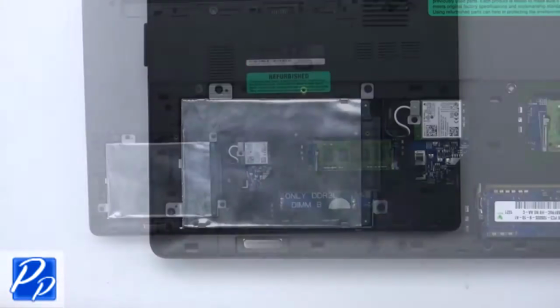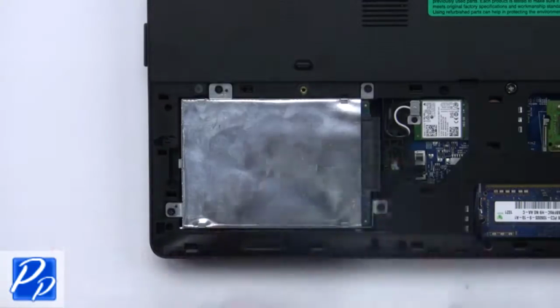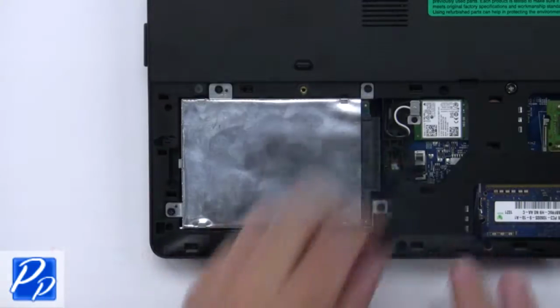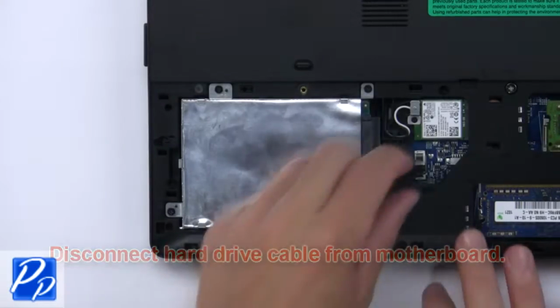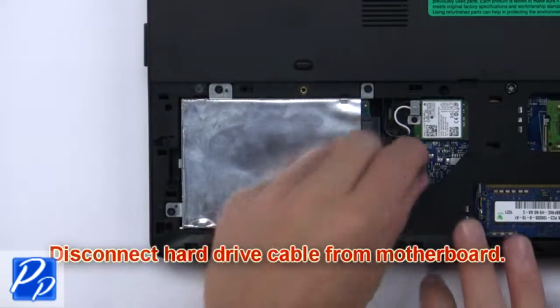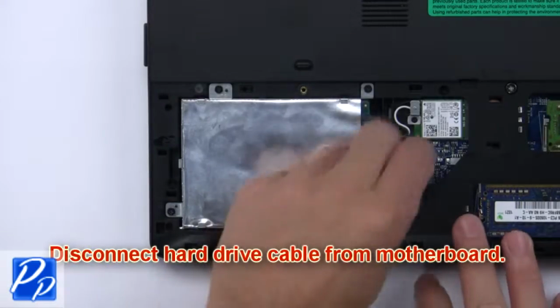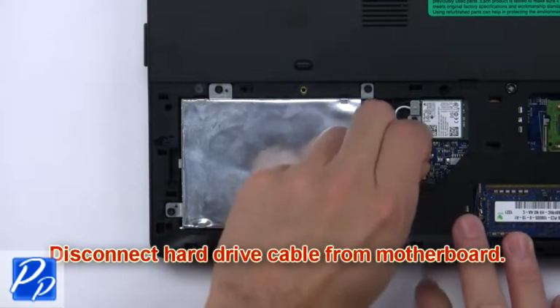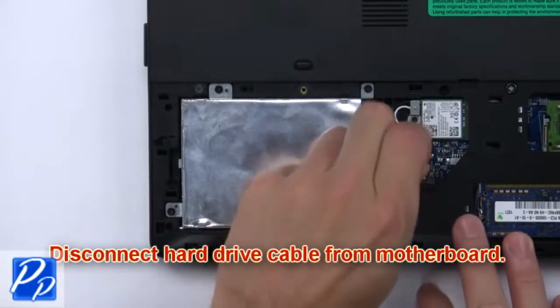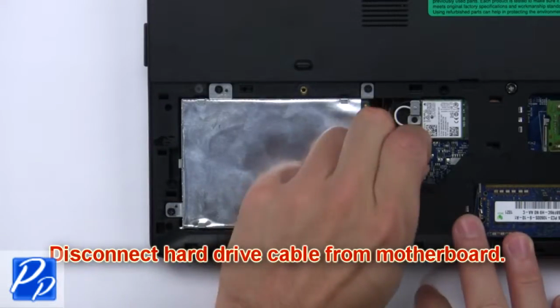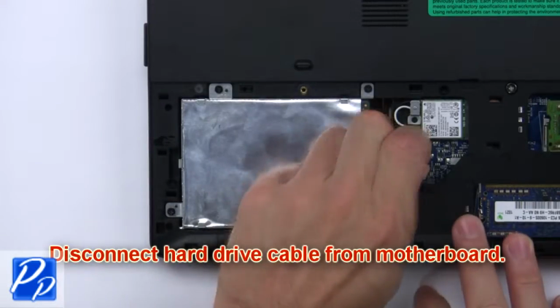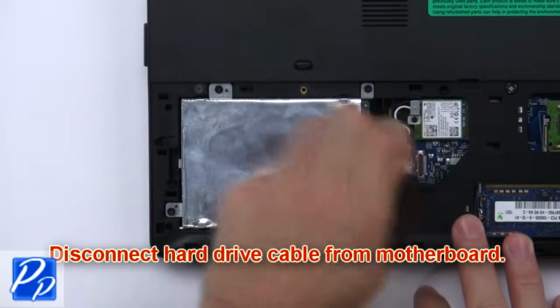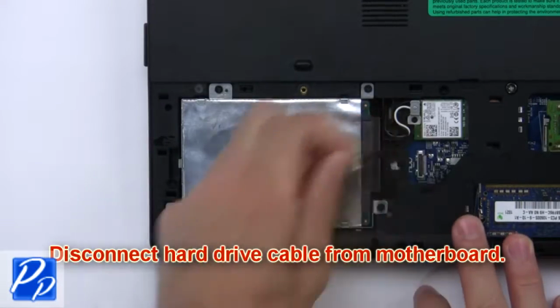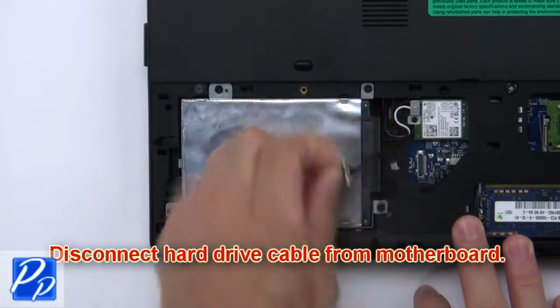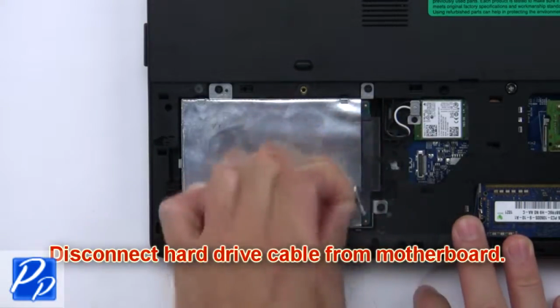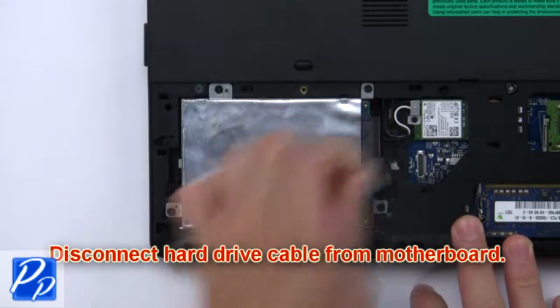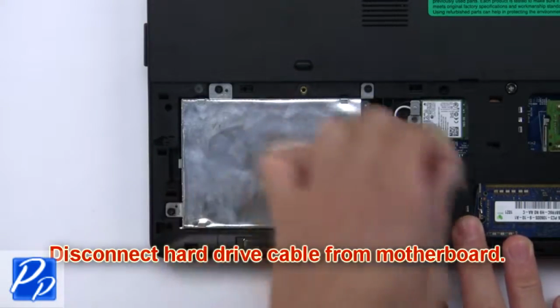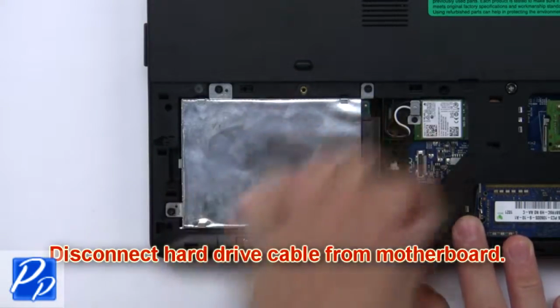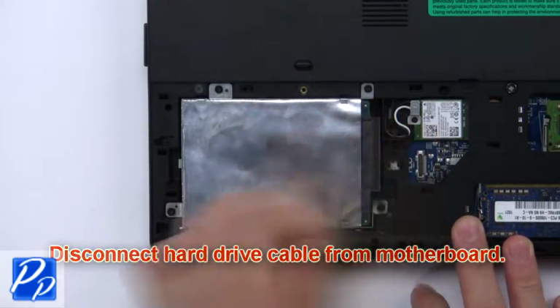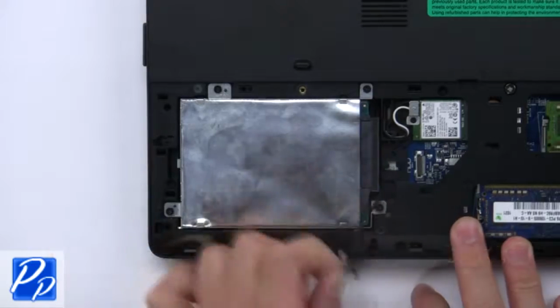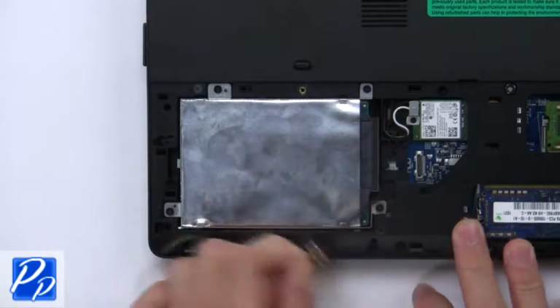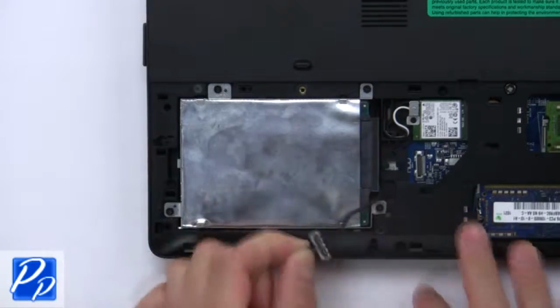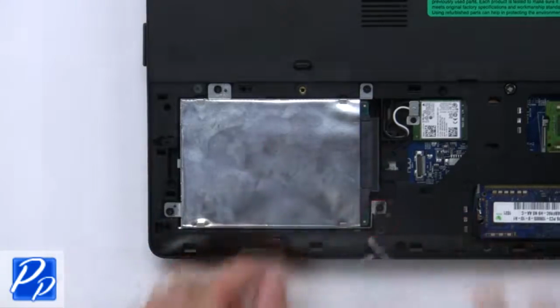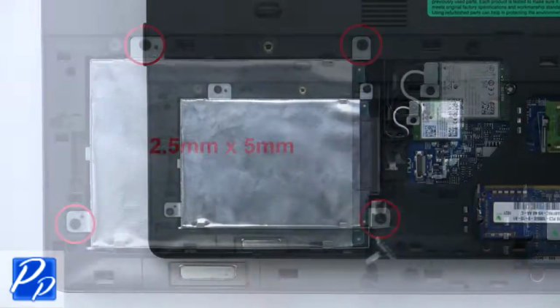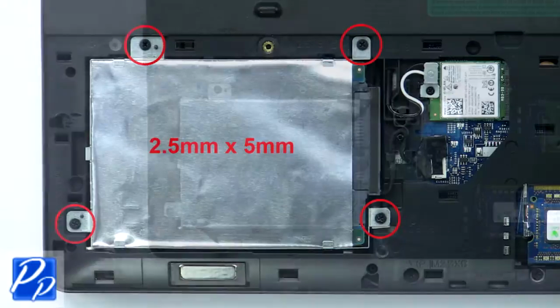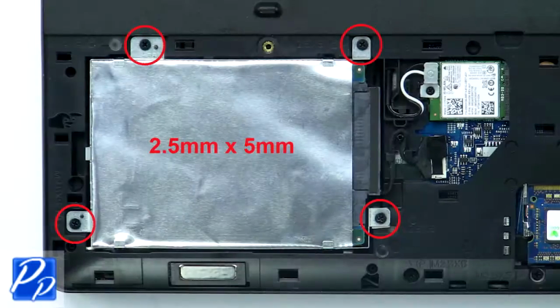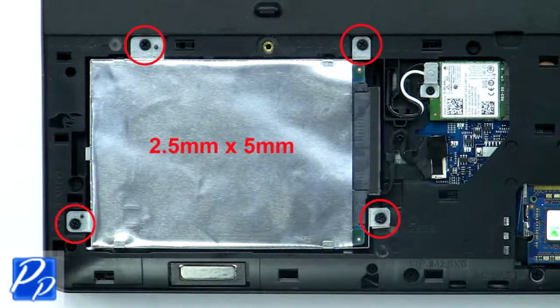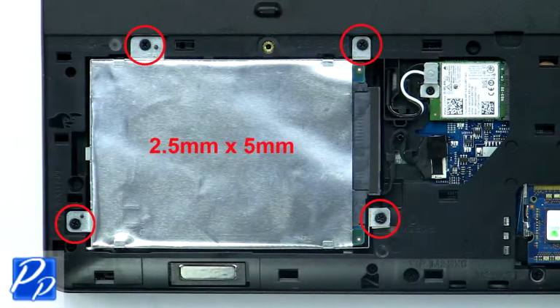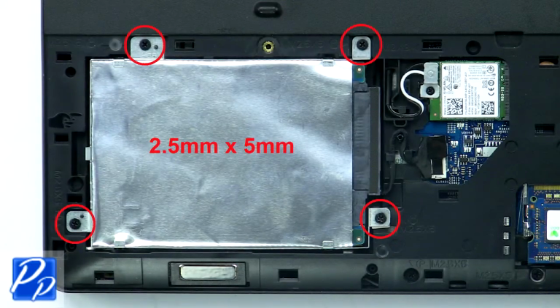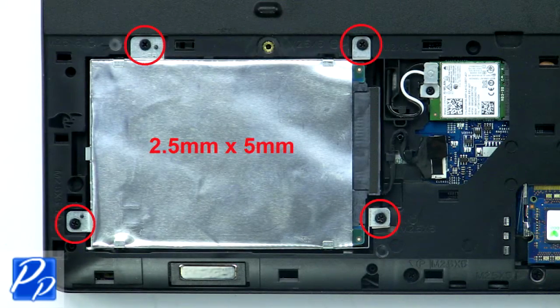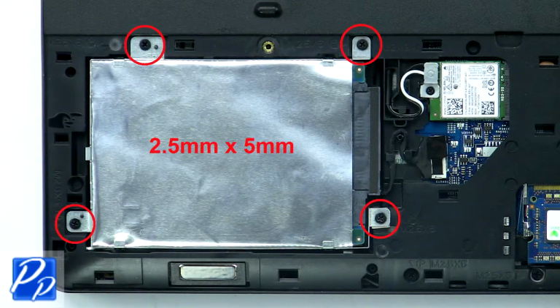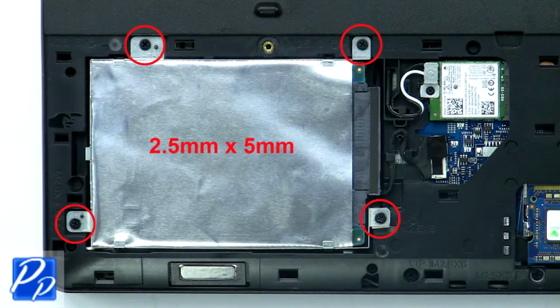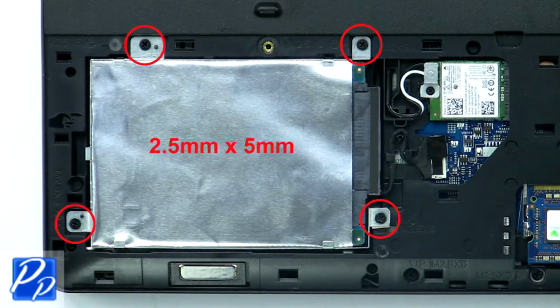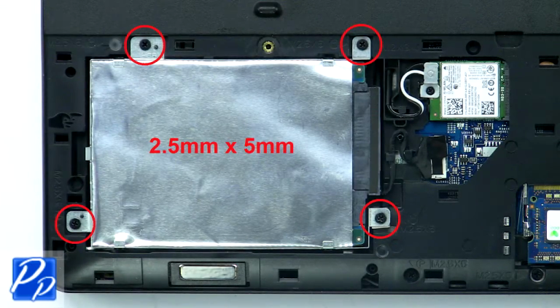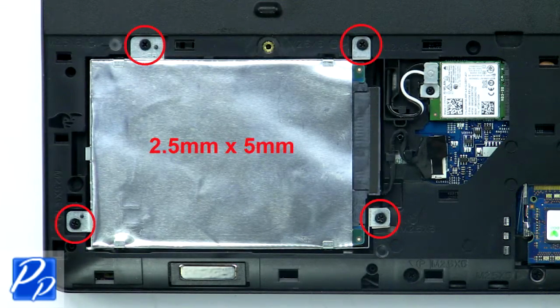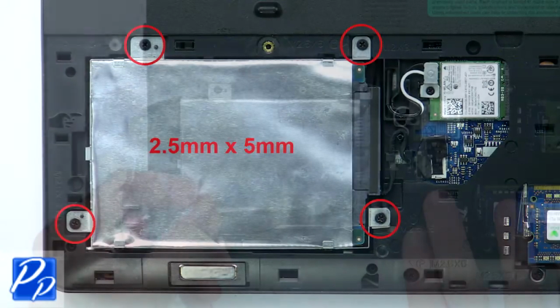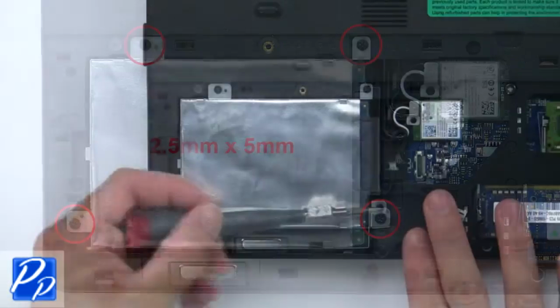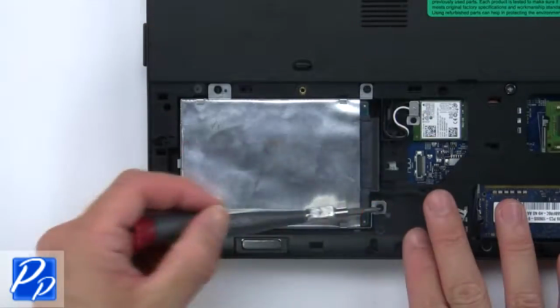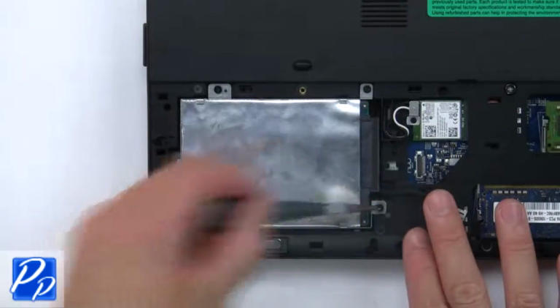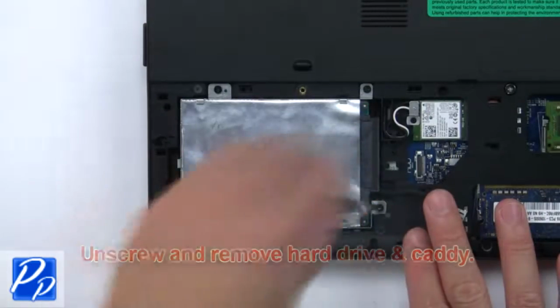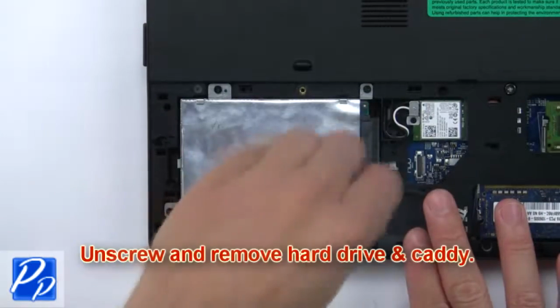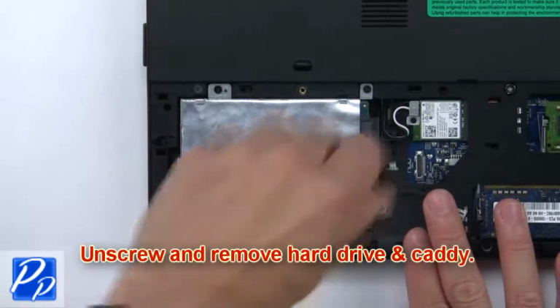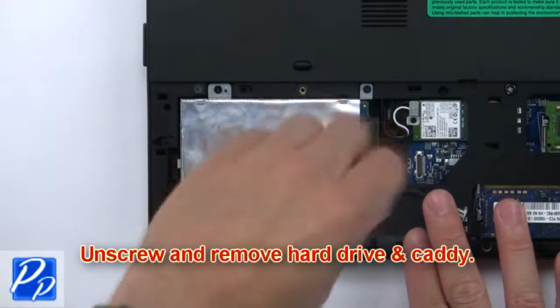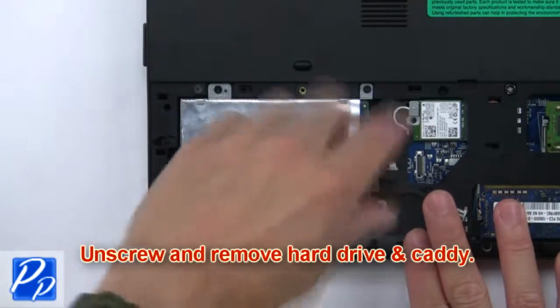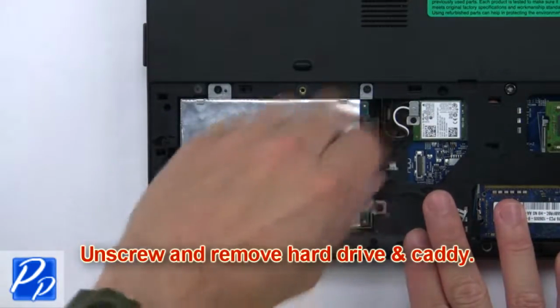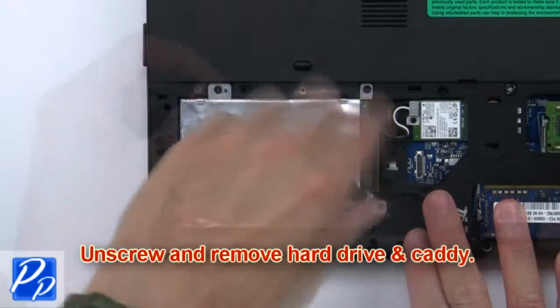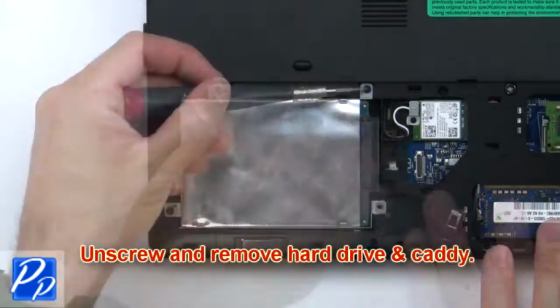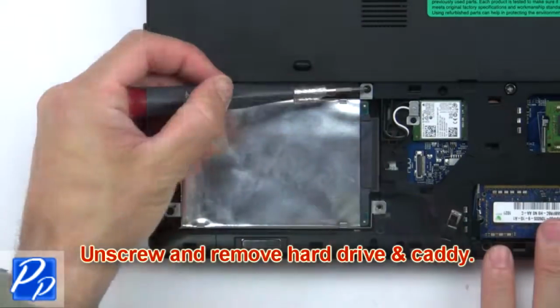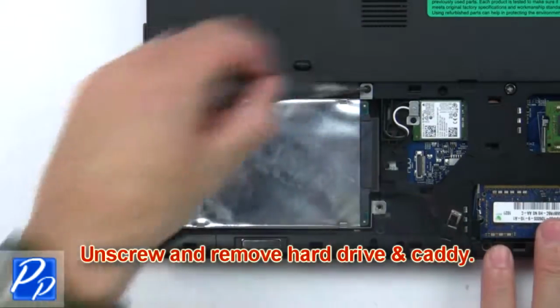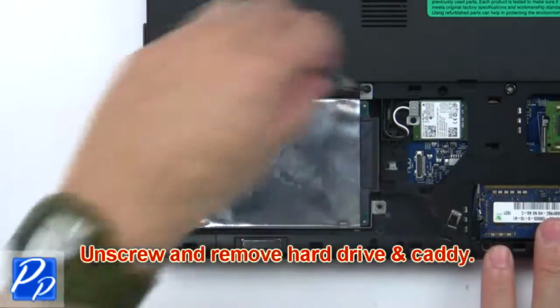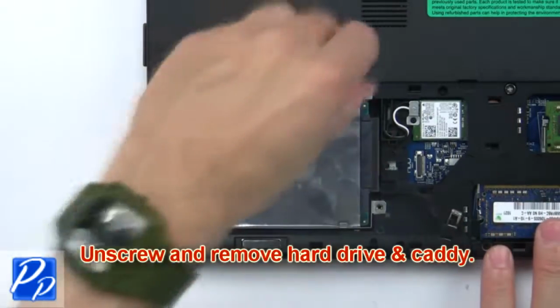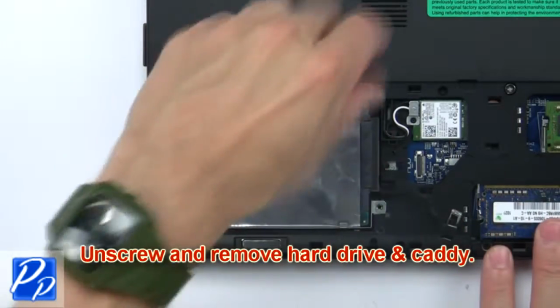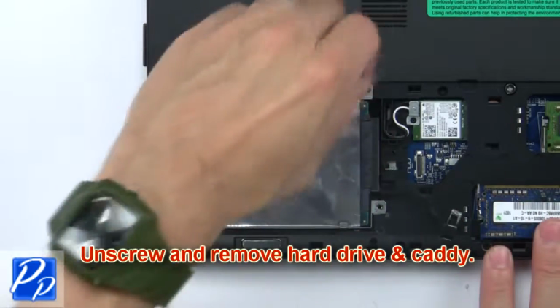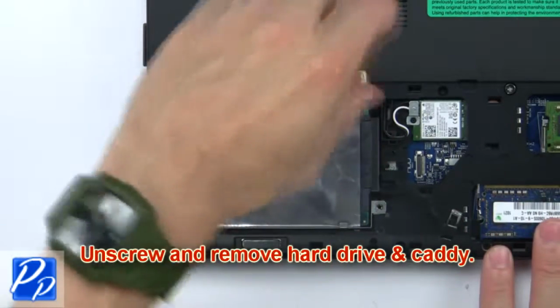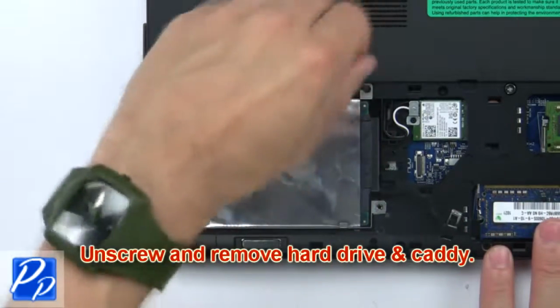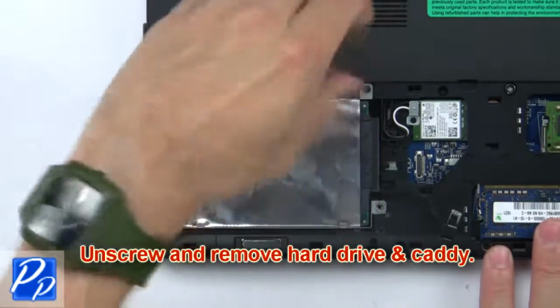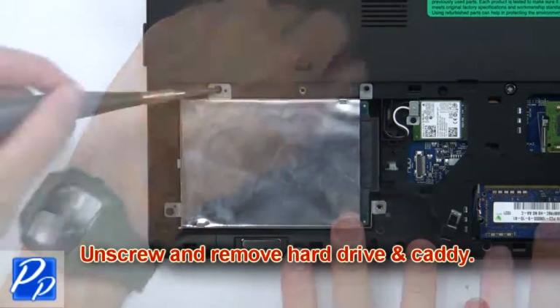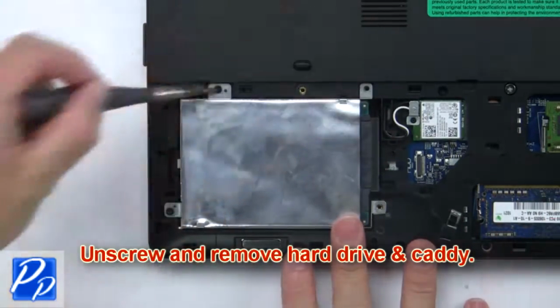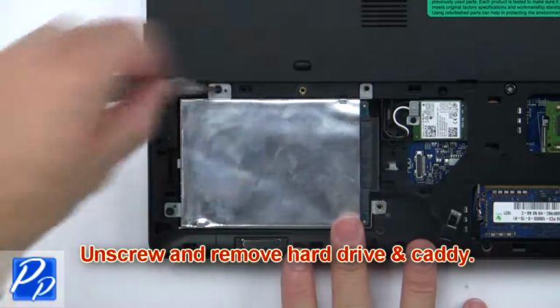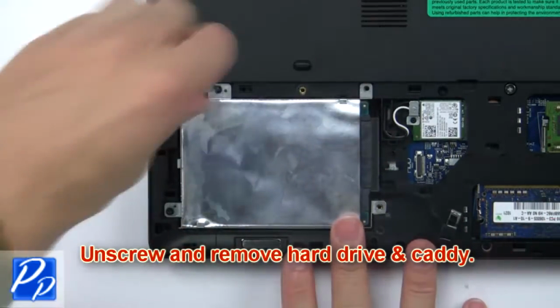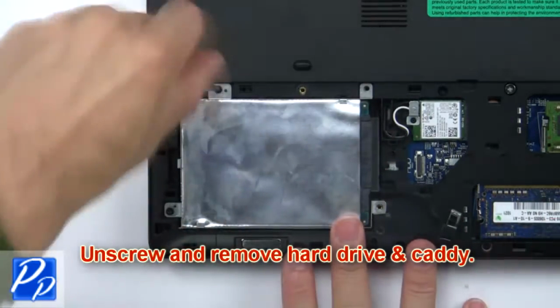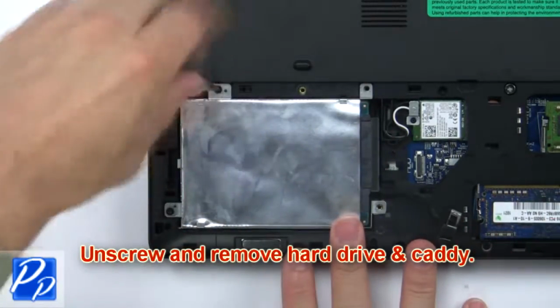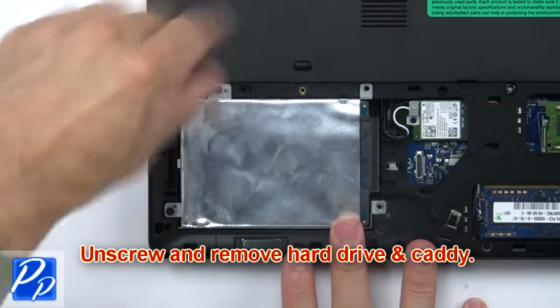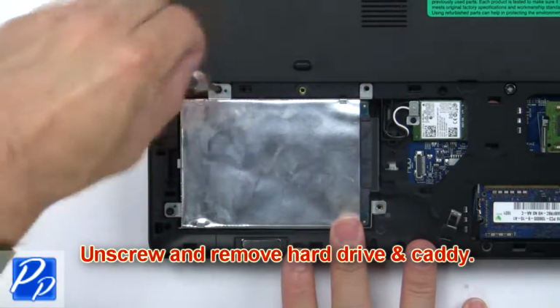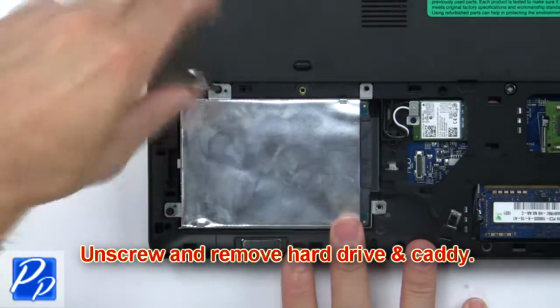Now disconnect the hard drive cable from the motherboard. Then unscrew and remove the hard drive and caddy.